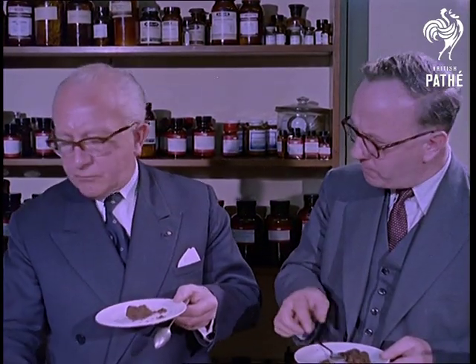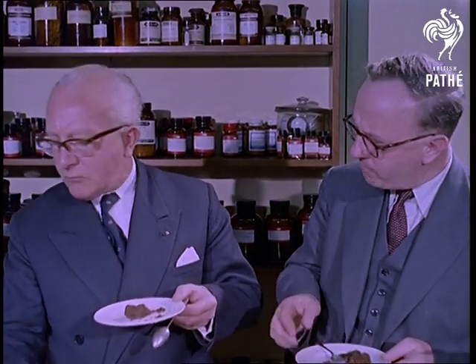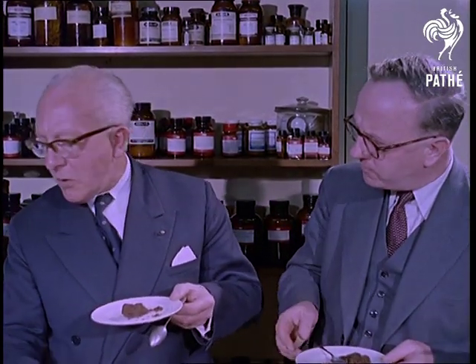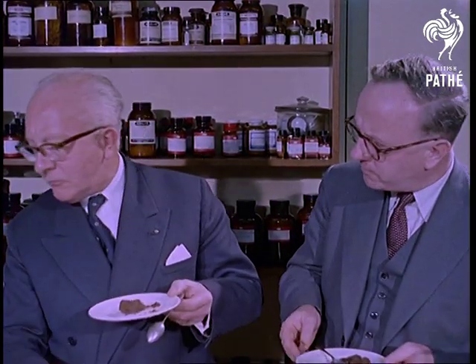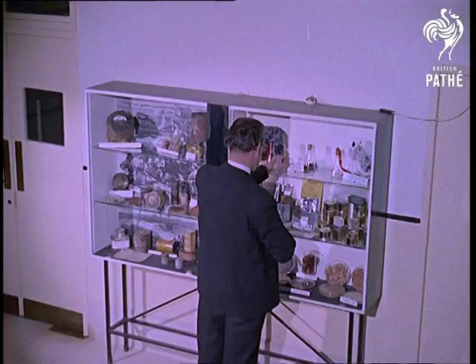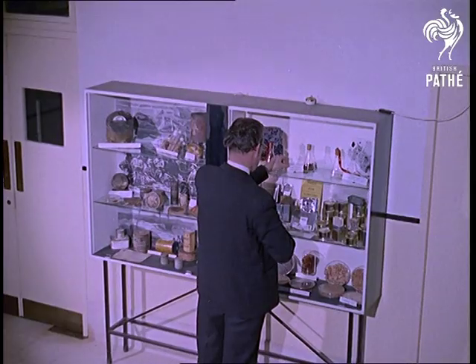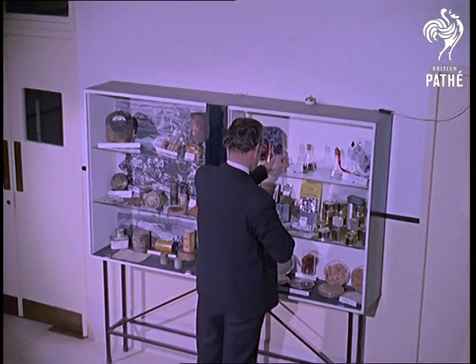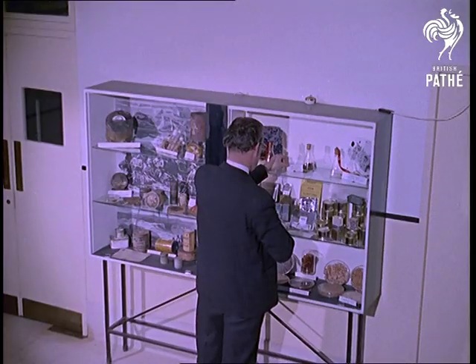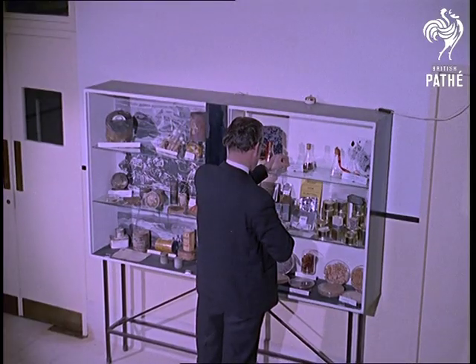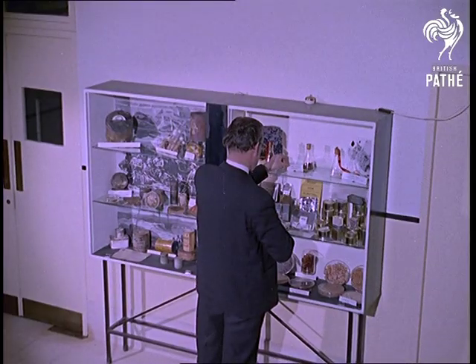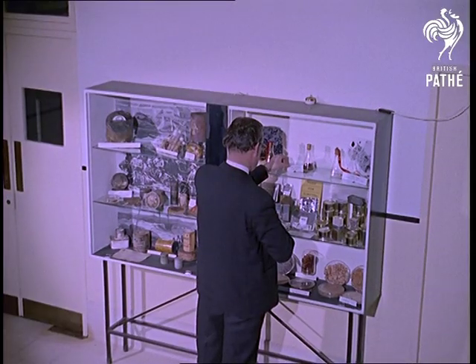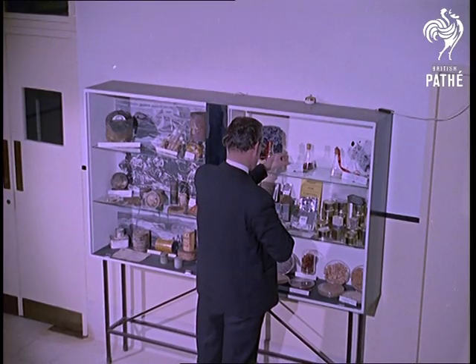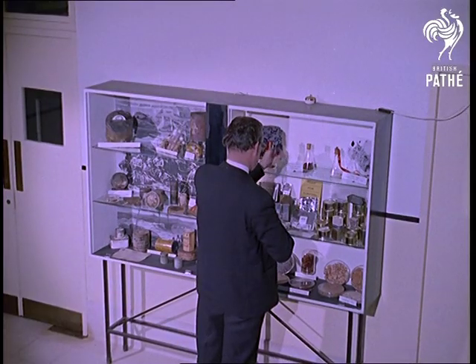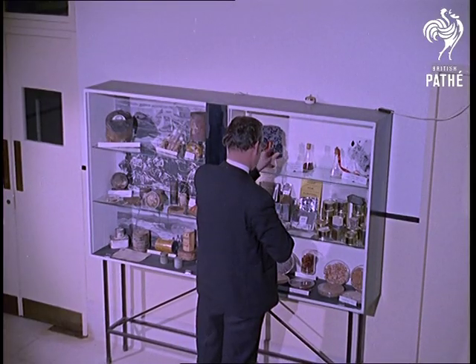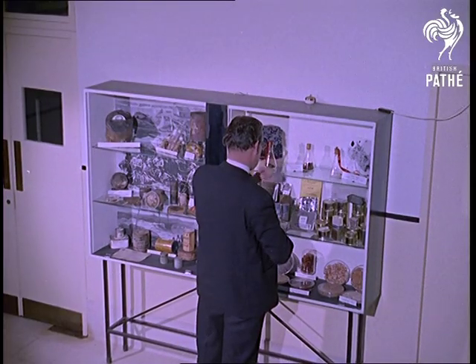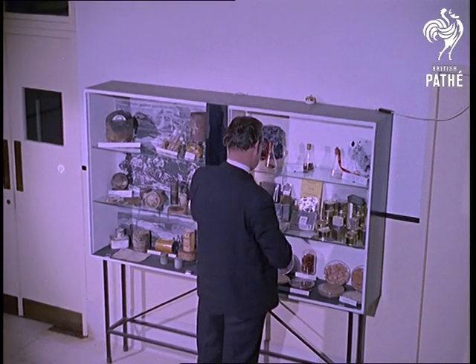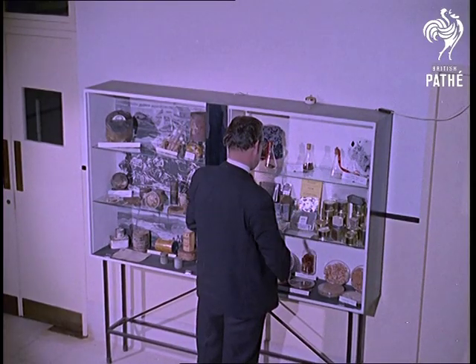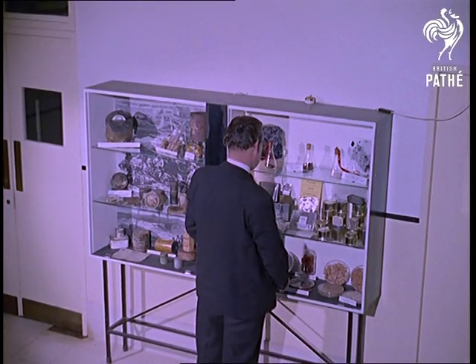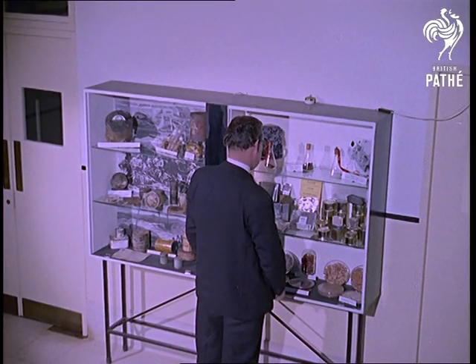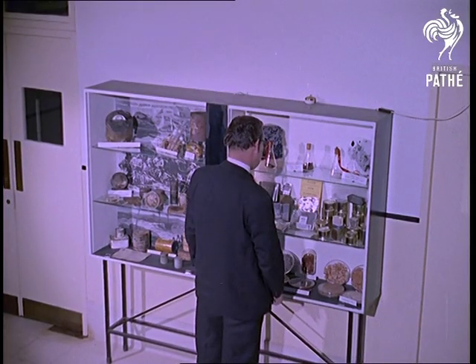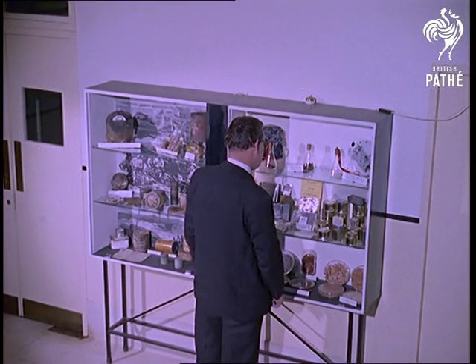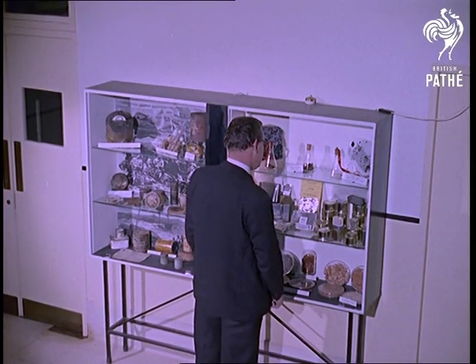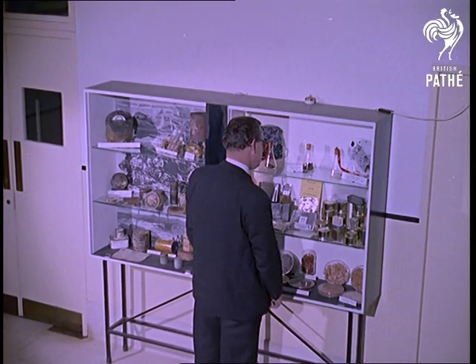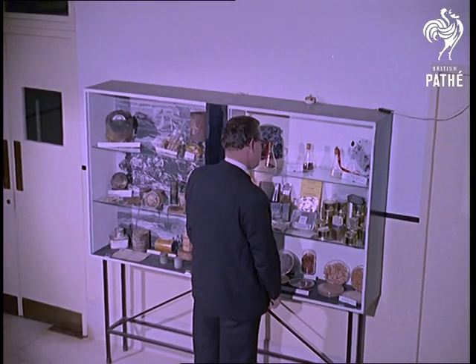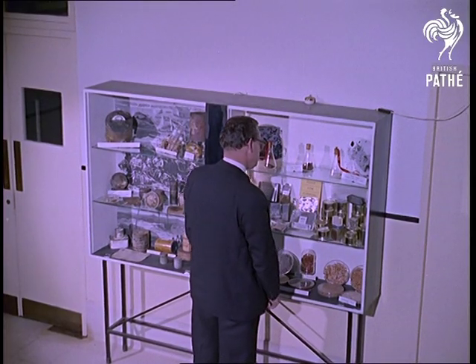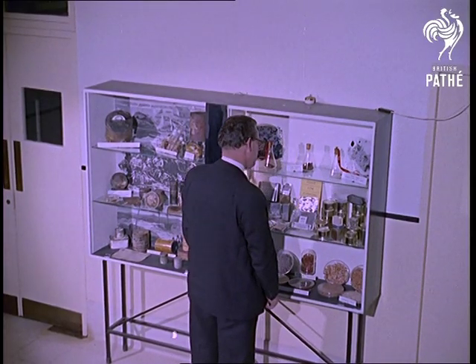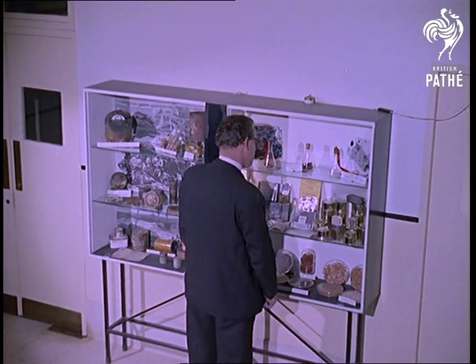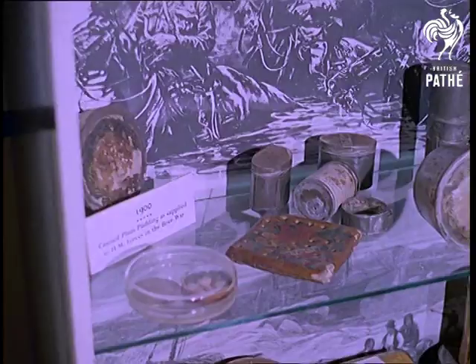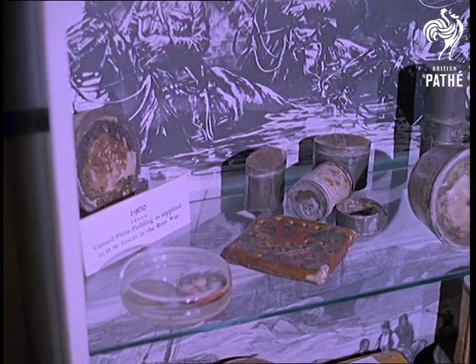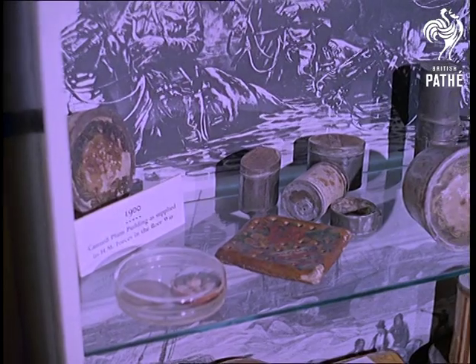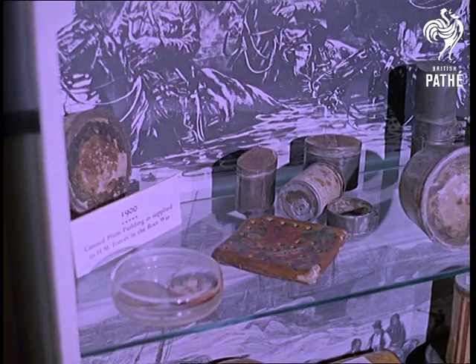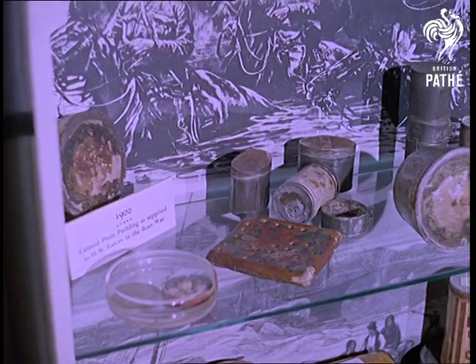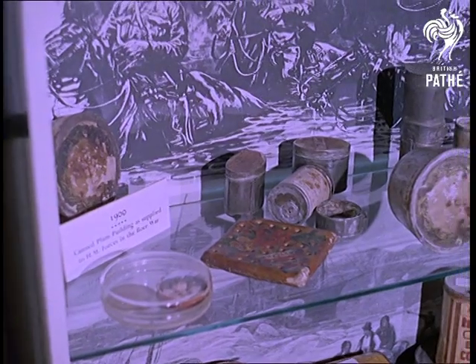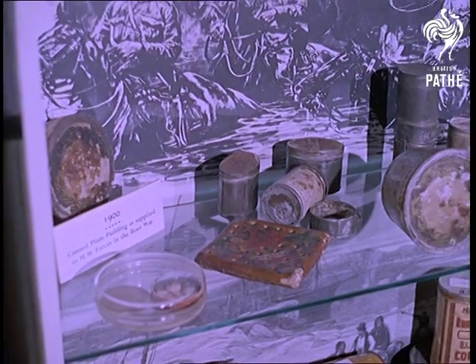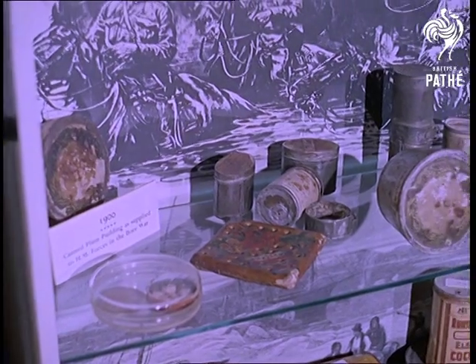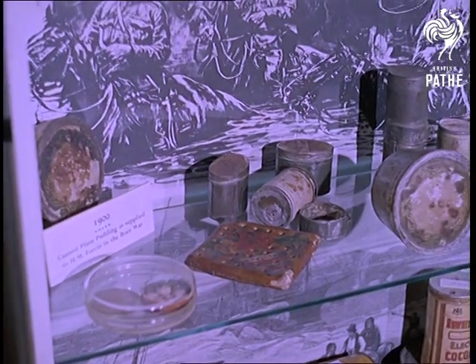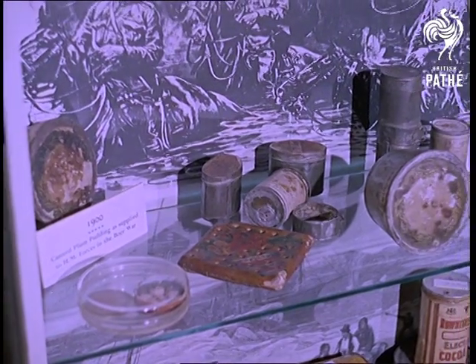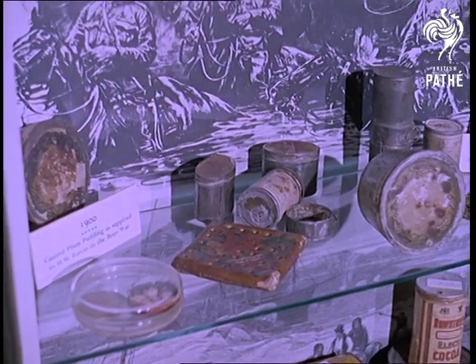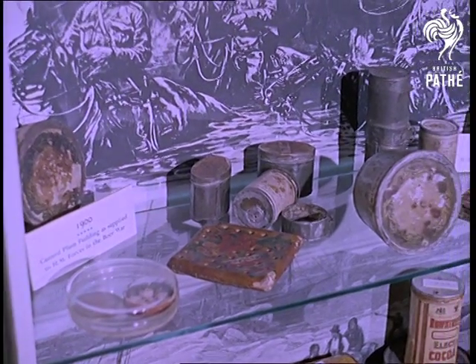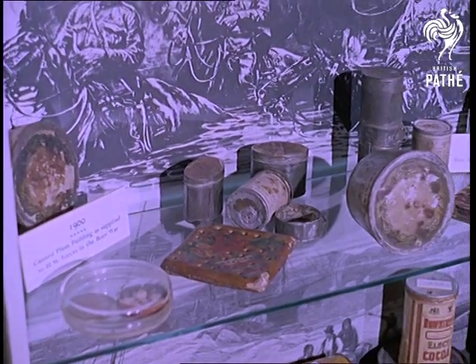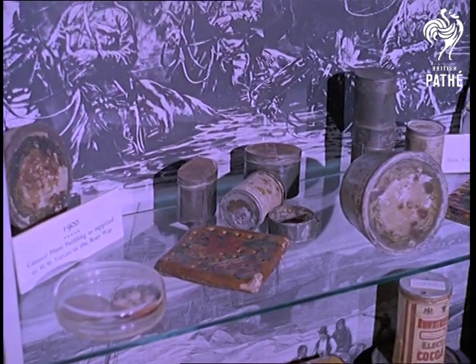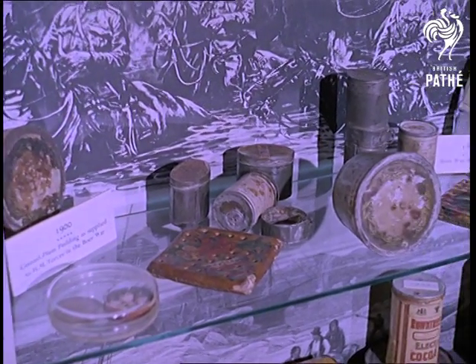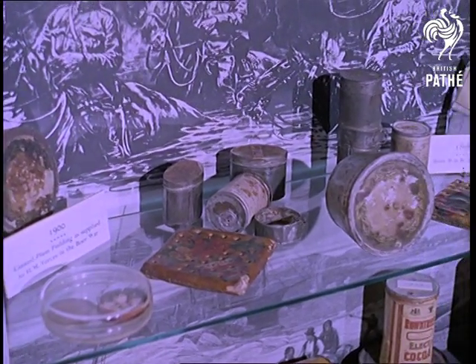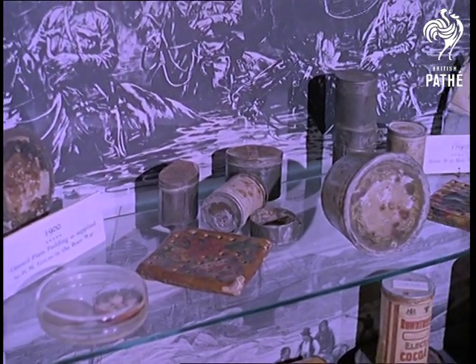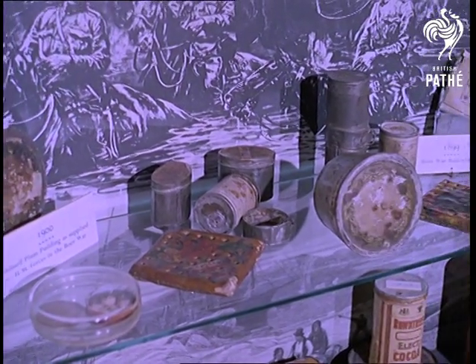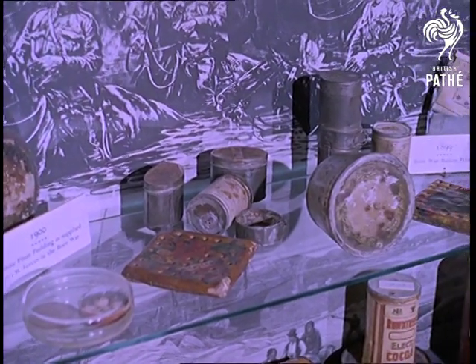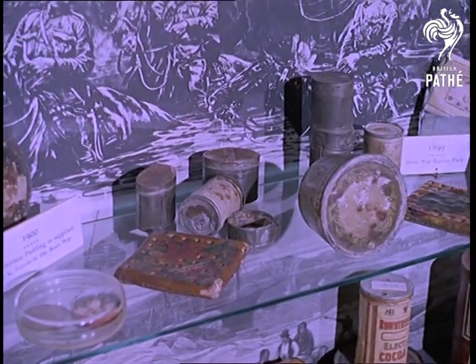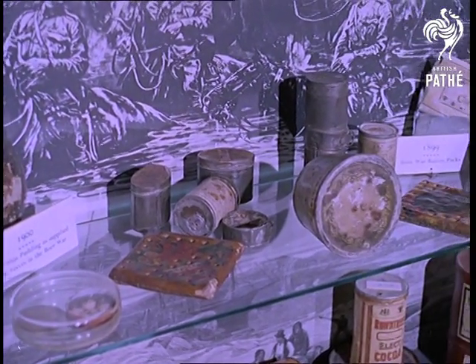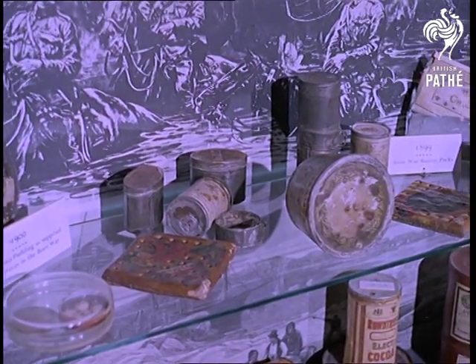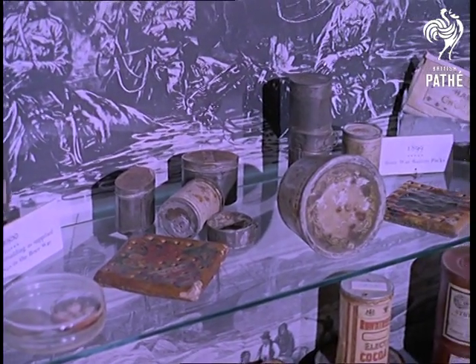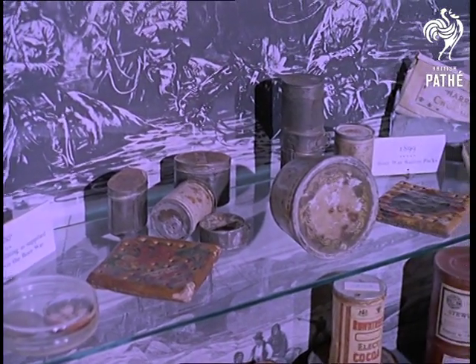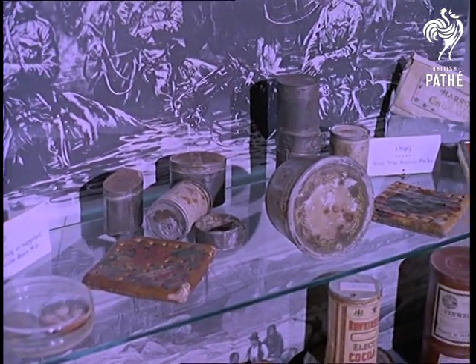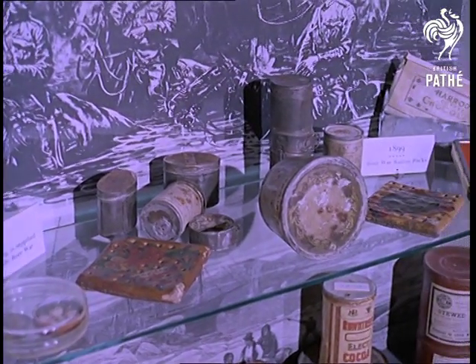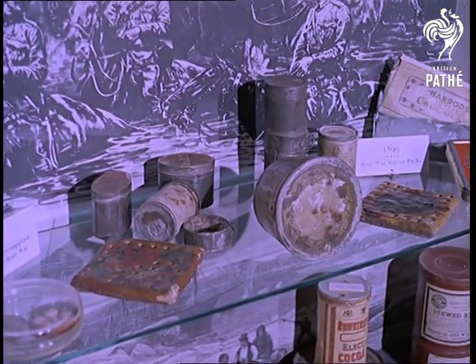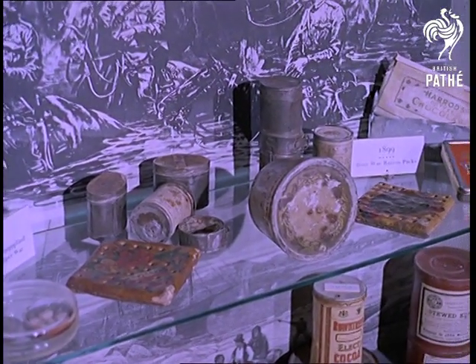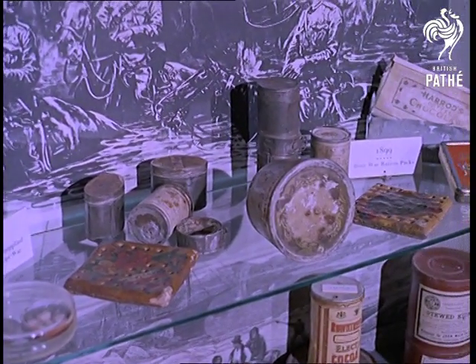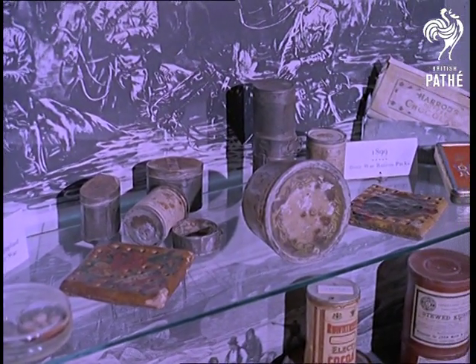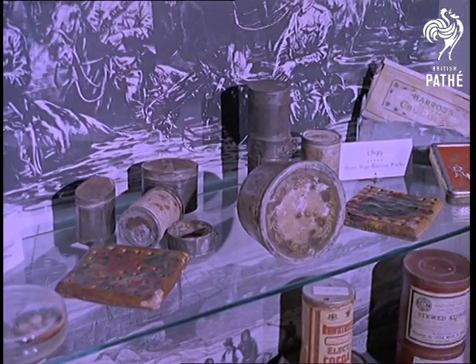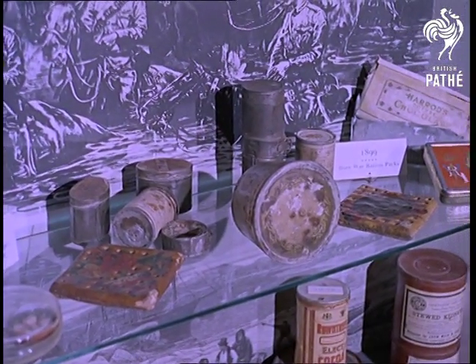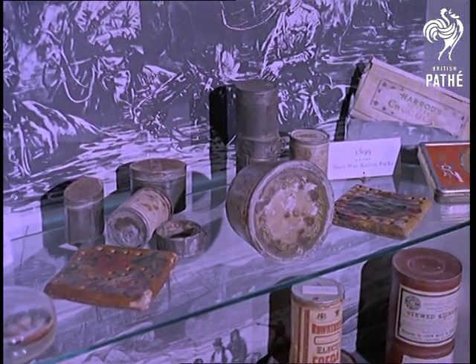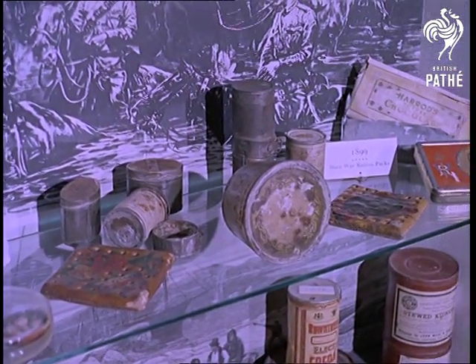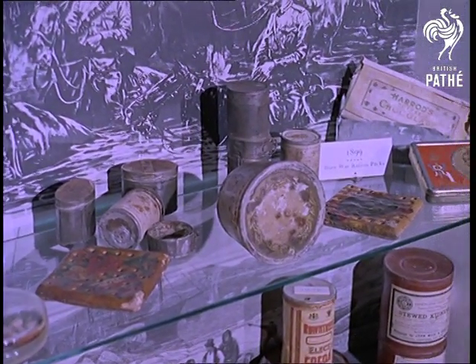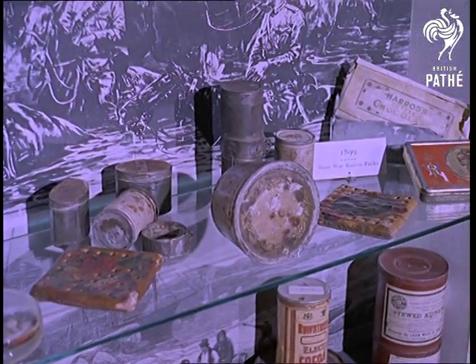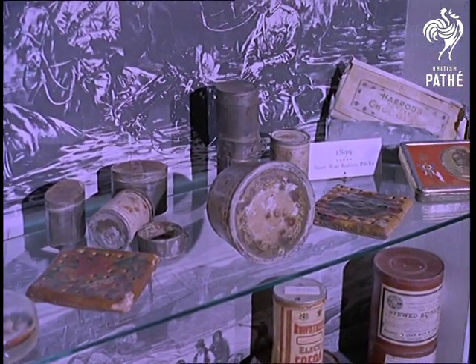Finally, the Association's museum, which even includes food samples from the Egyptian tombs. Ah well, pass the bicarb.